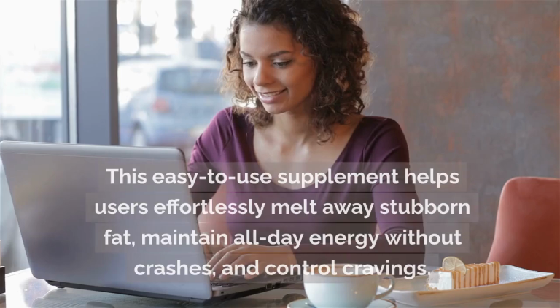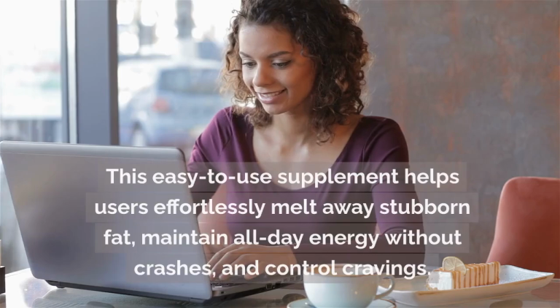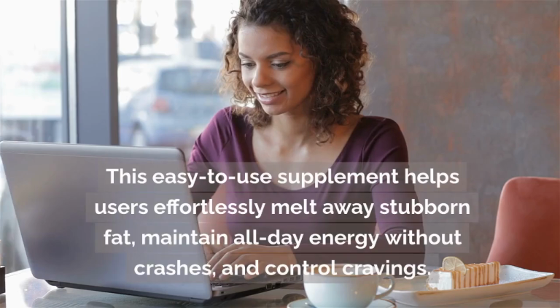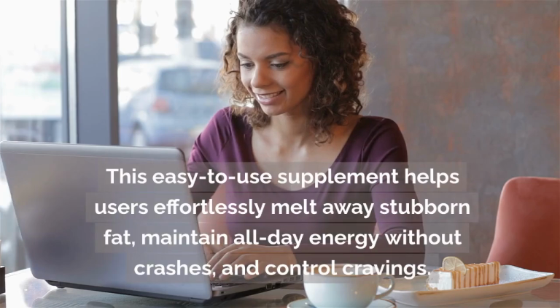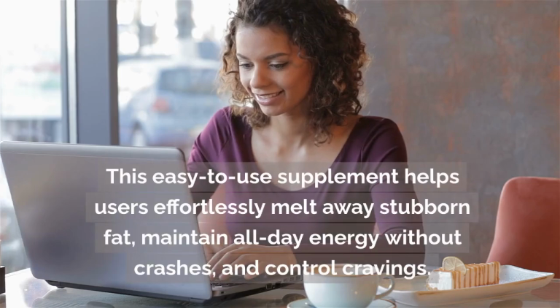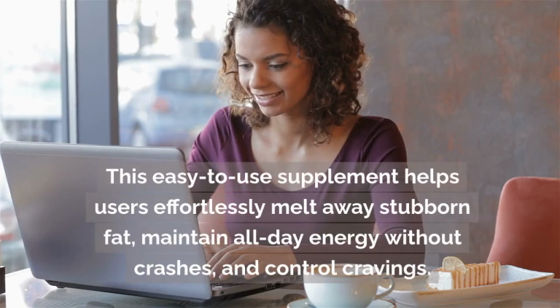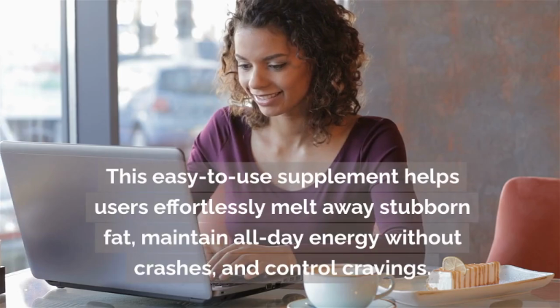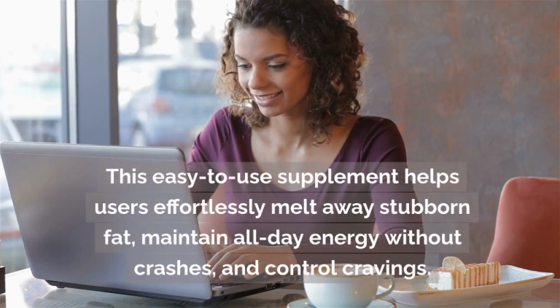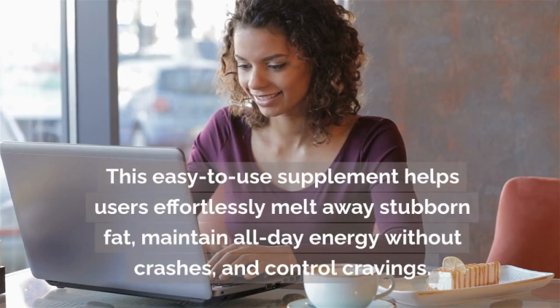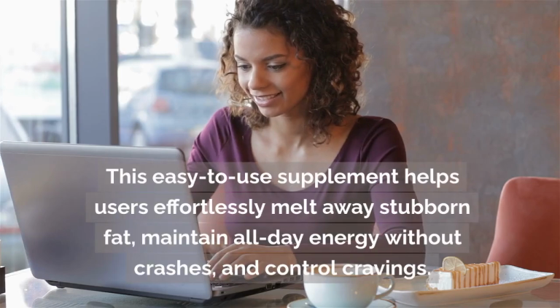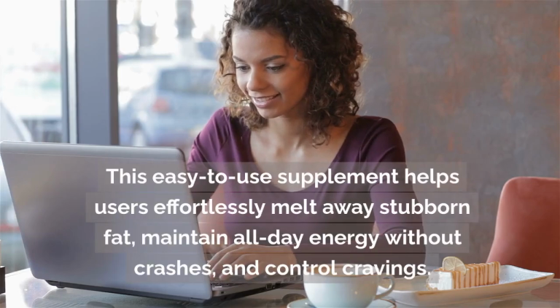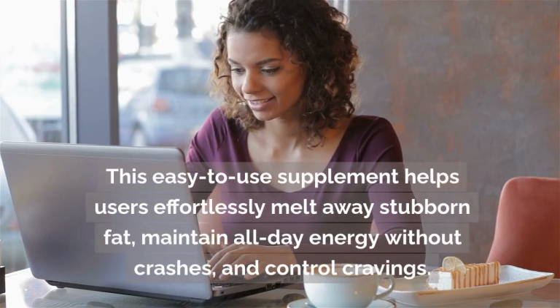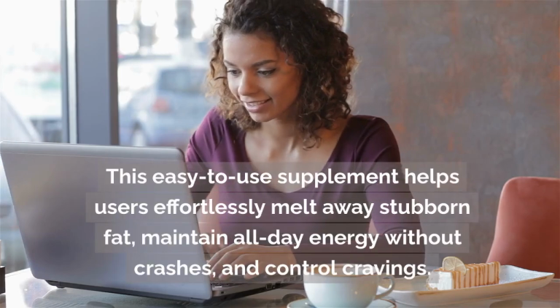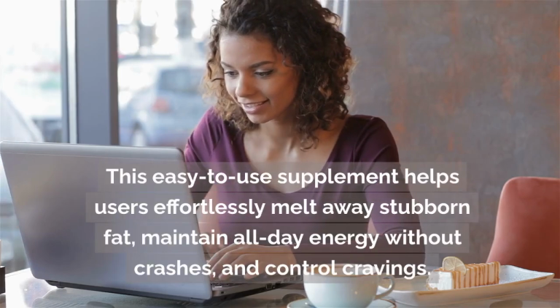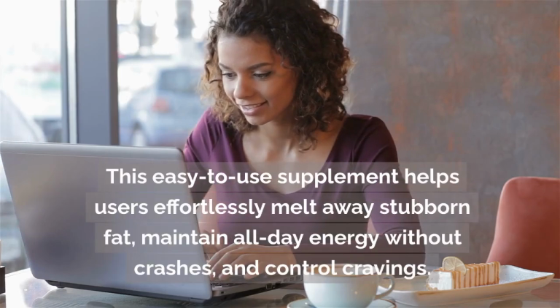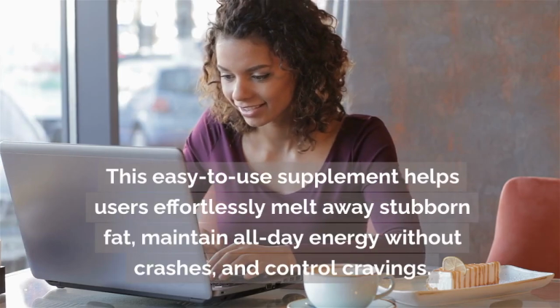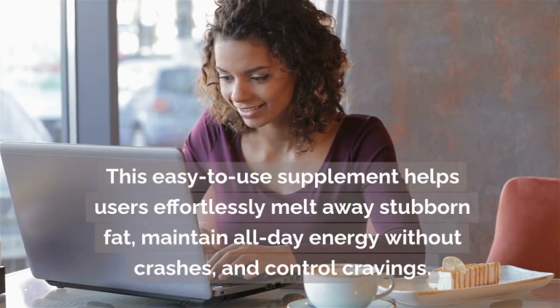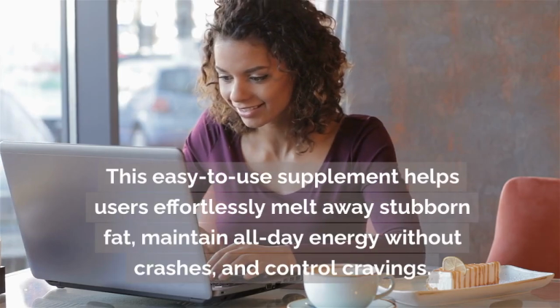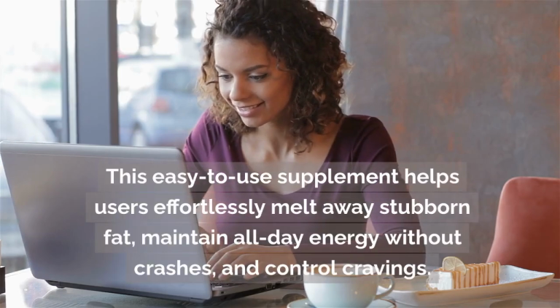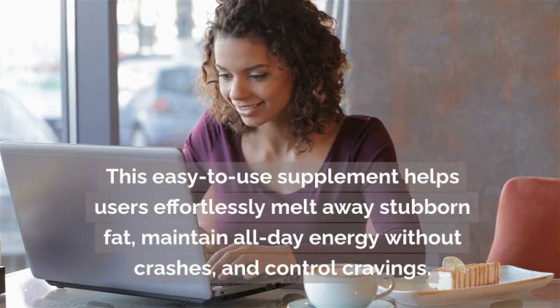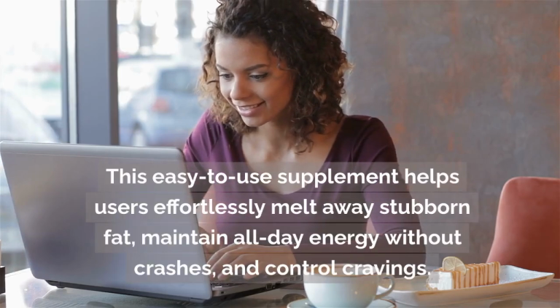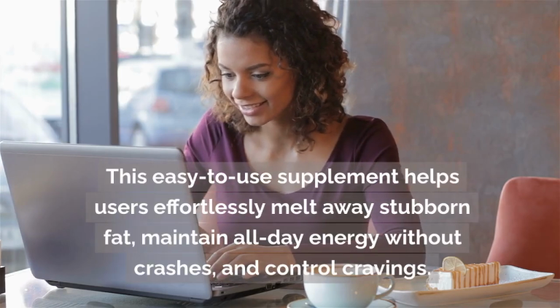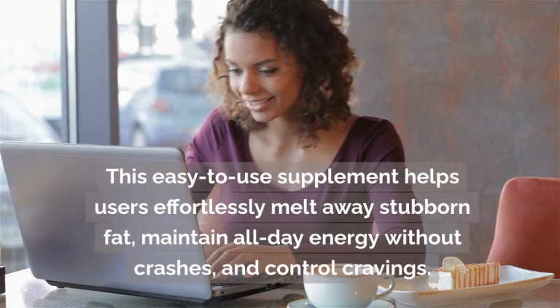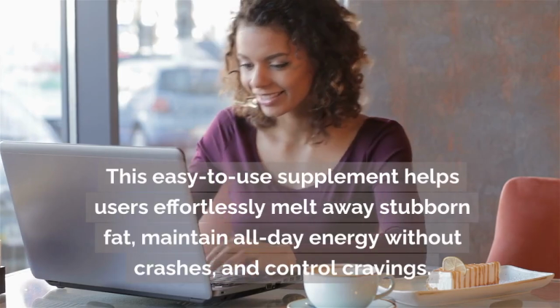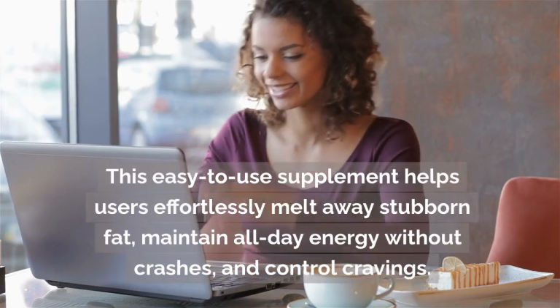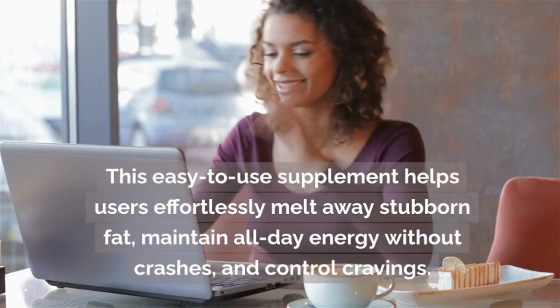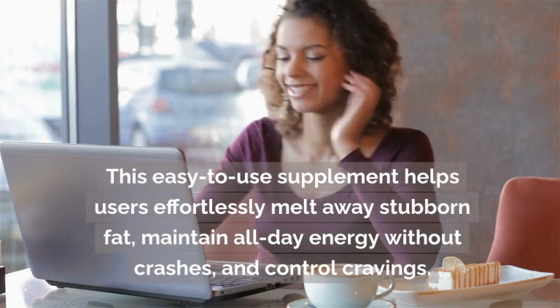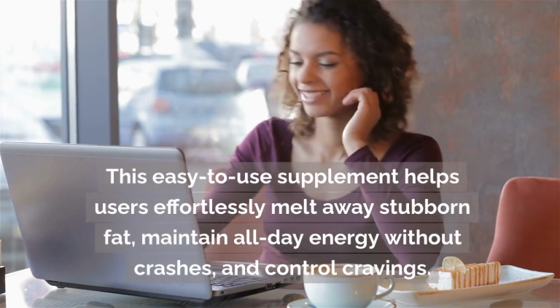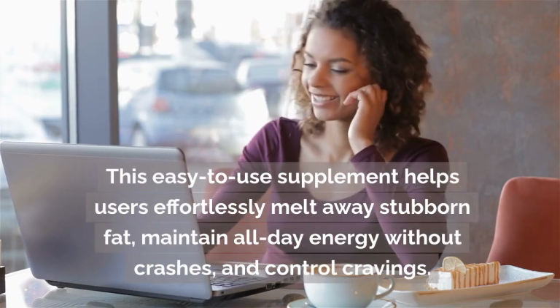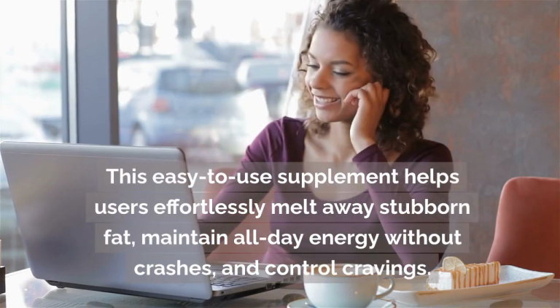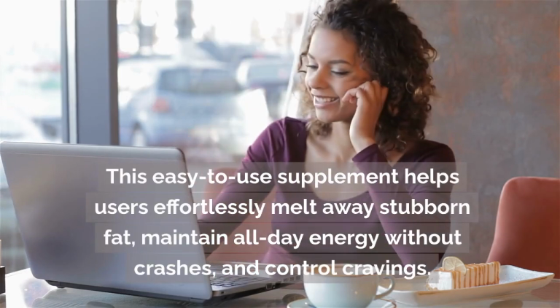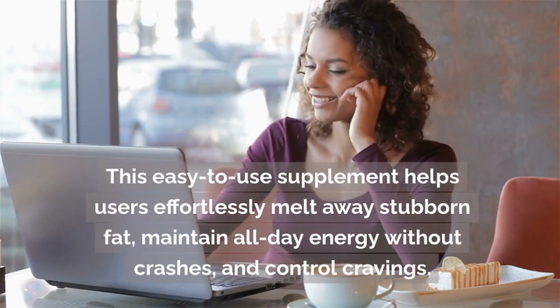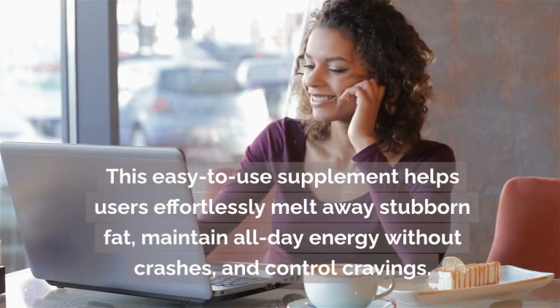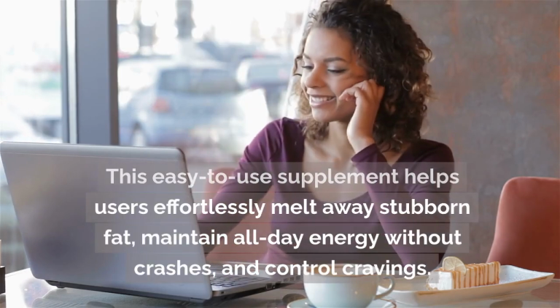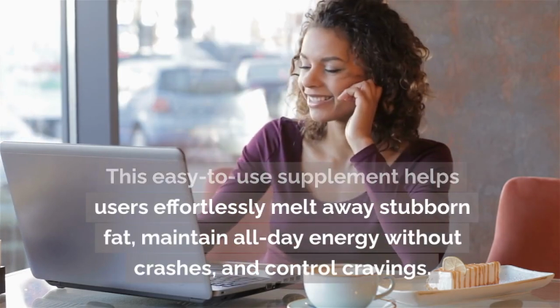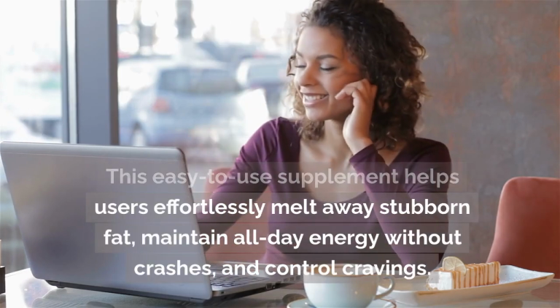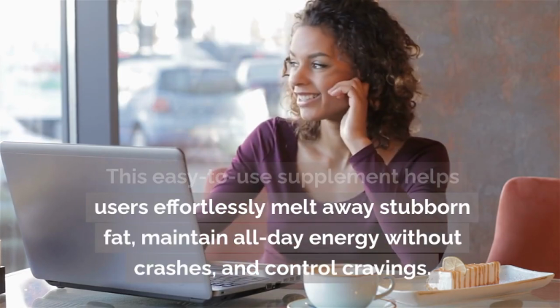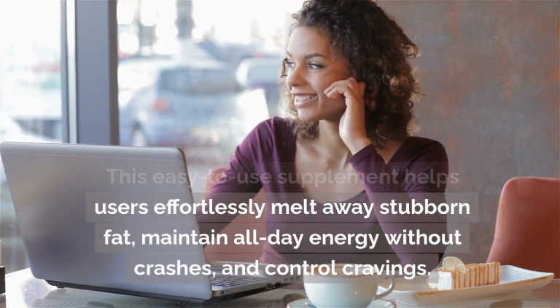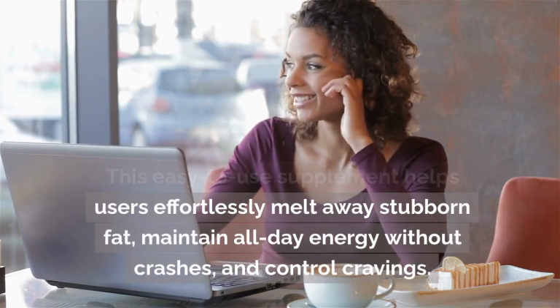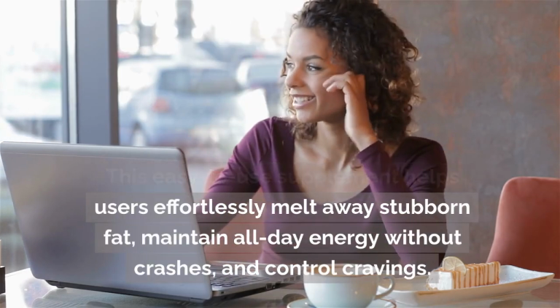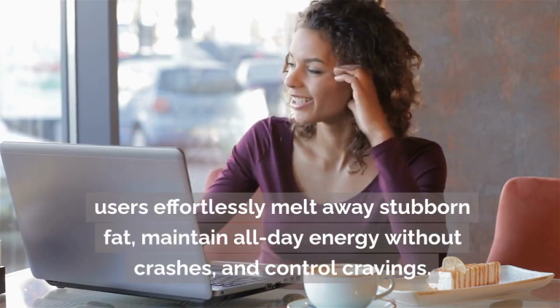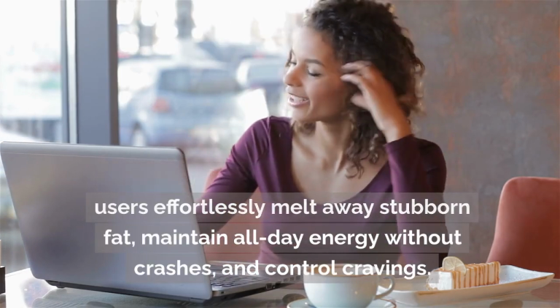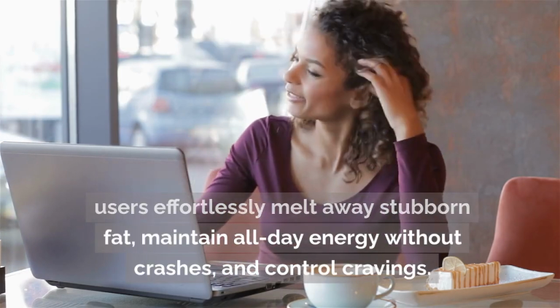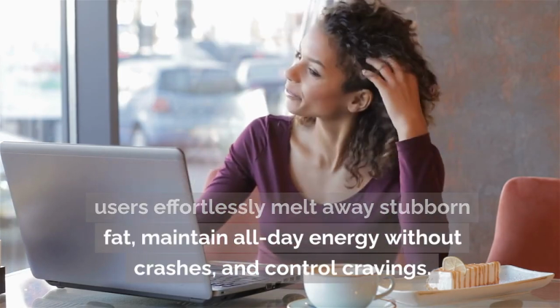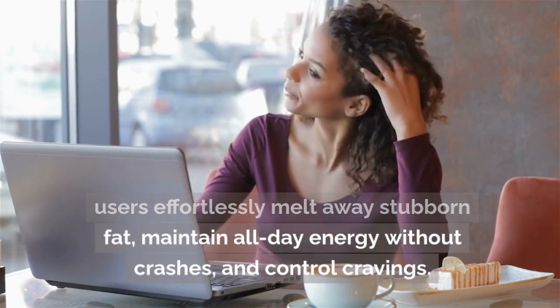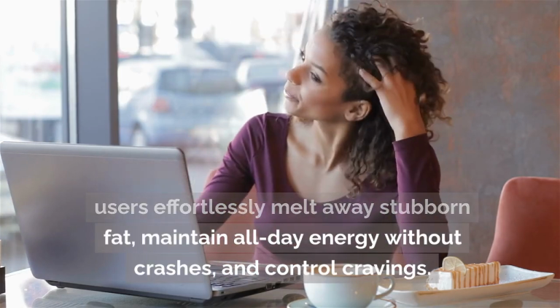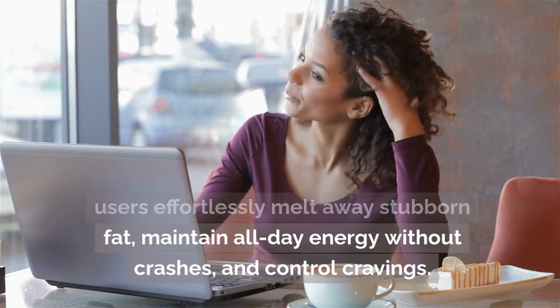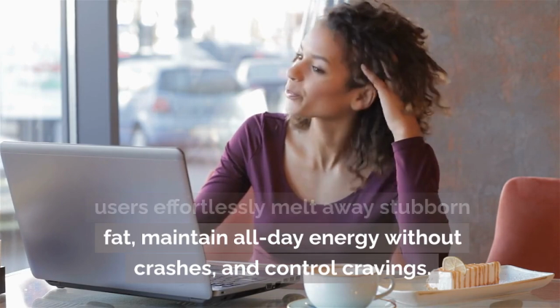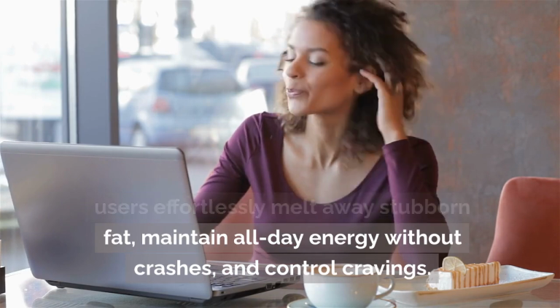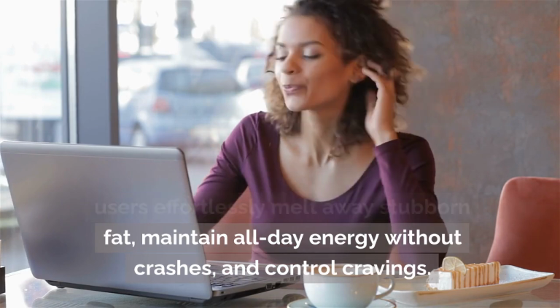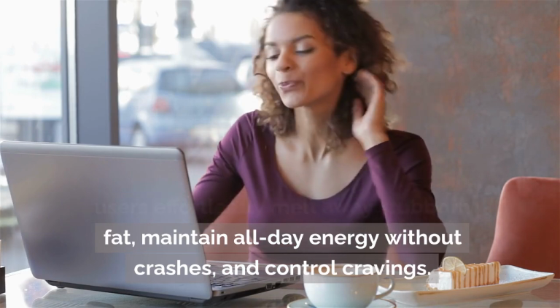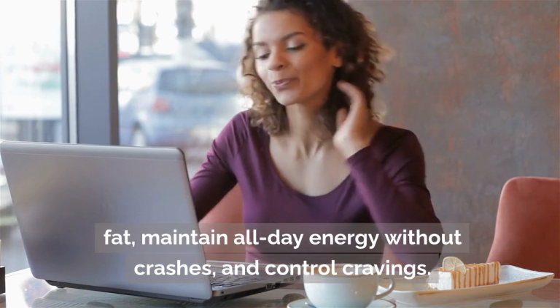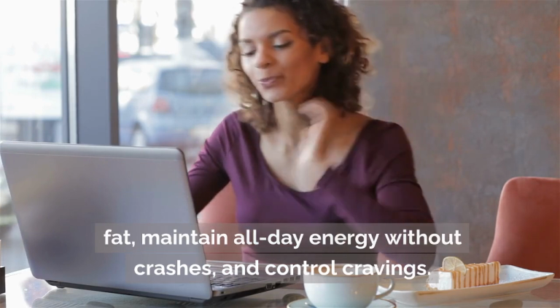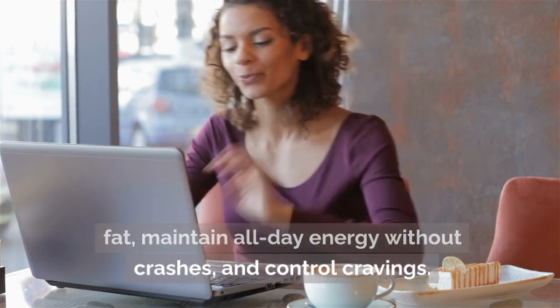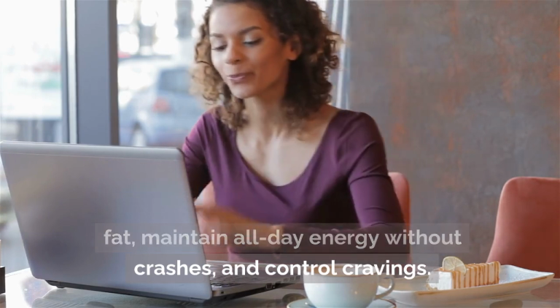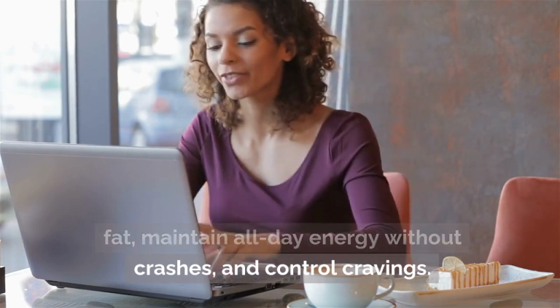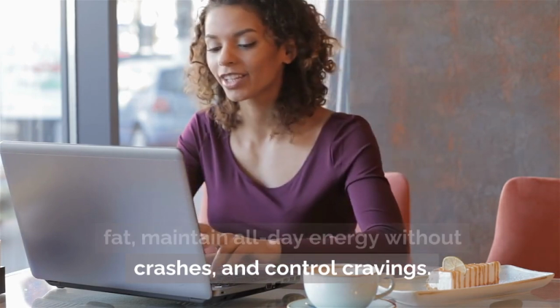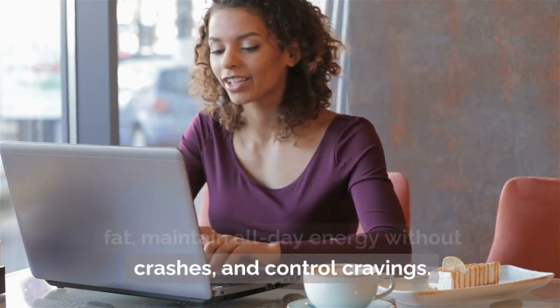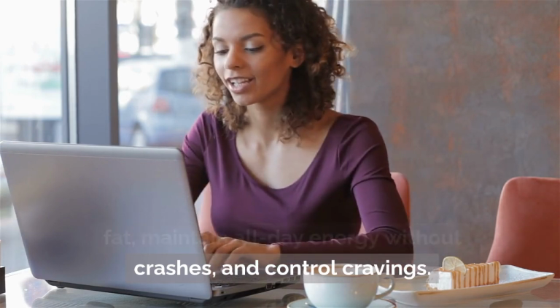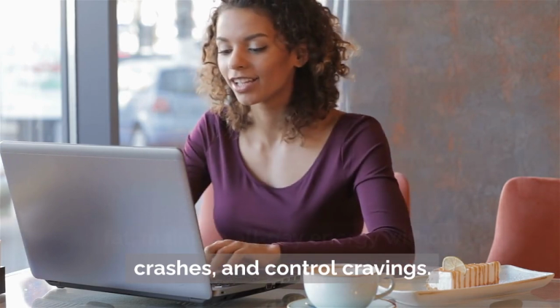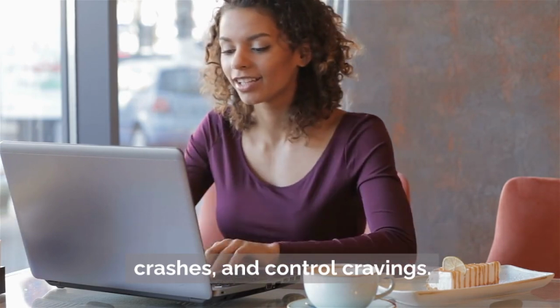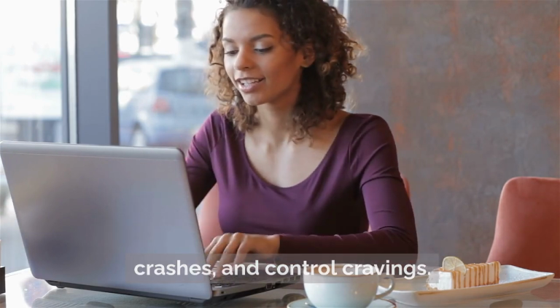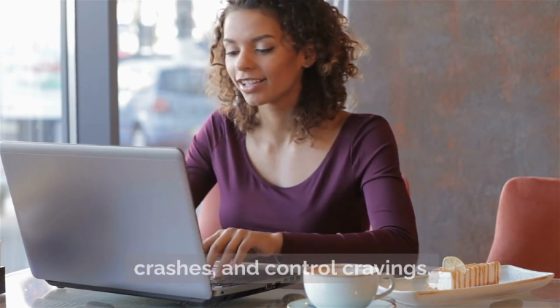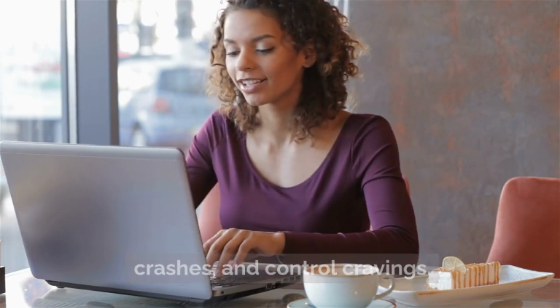This easy-to-use supplement helps users effortlessly melt away stubborn fat, maintain all-day energy without crashes, and control cravings.